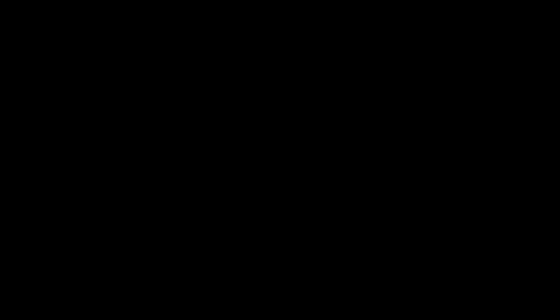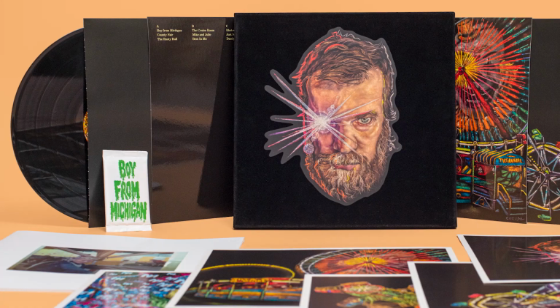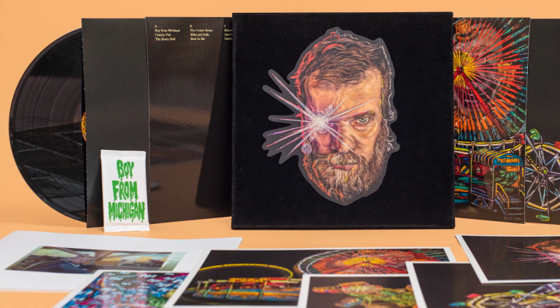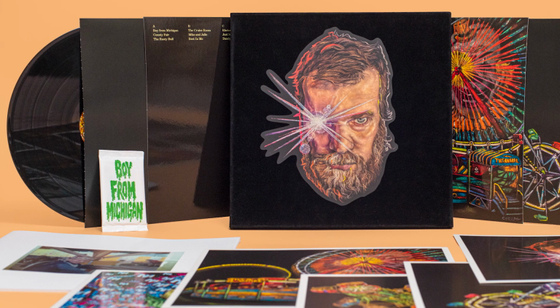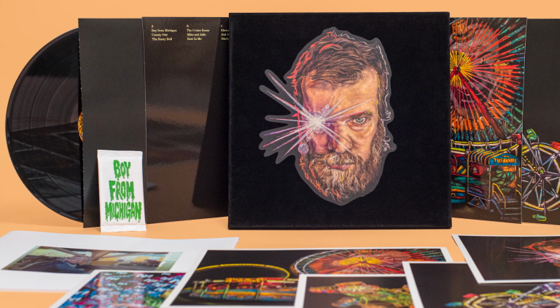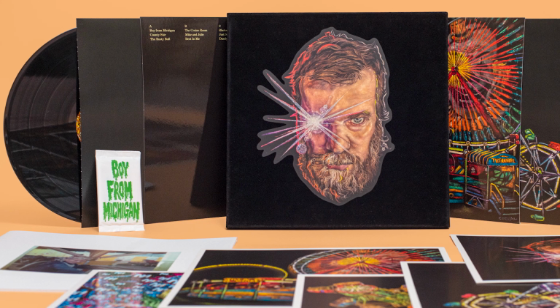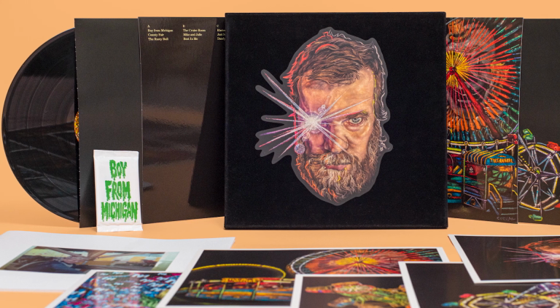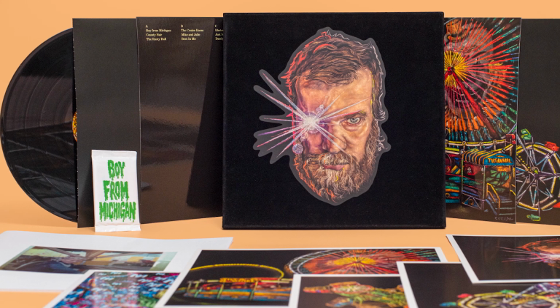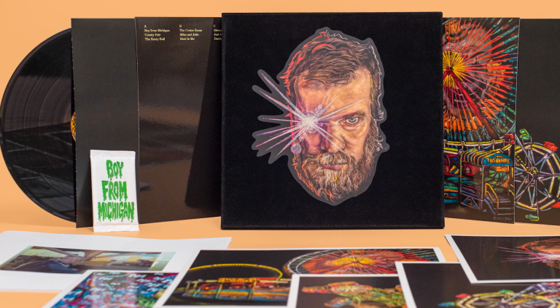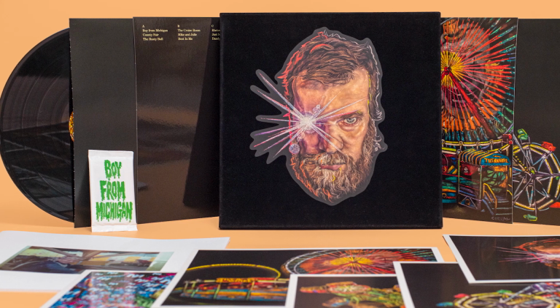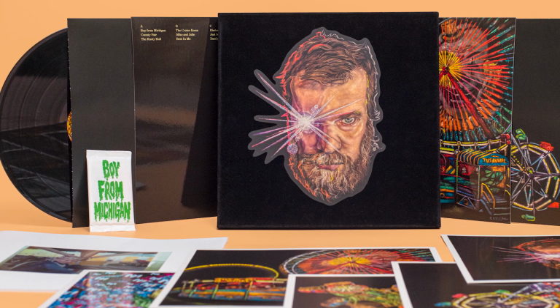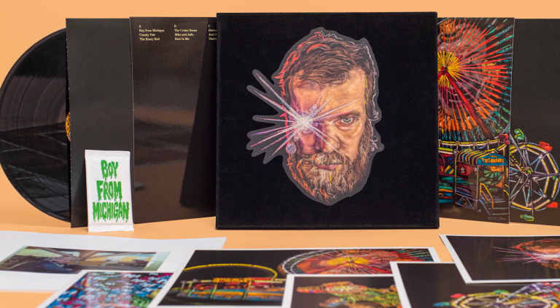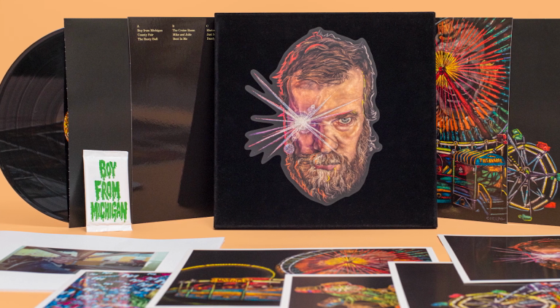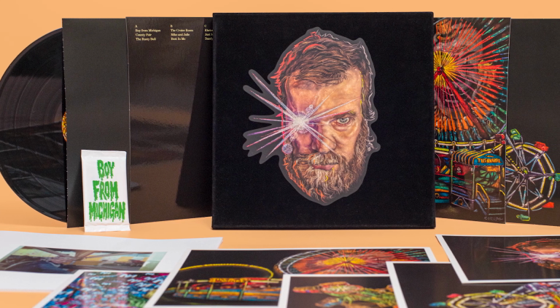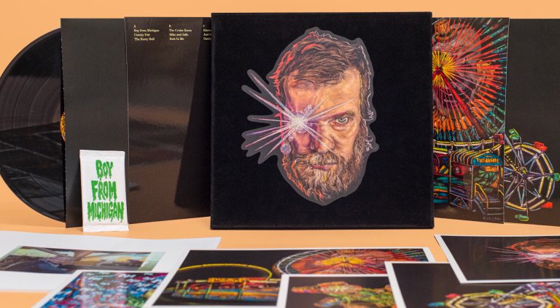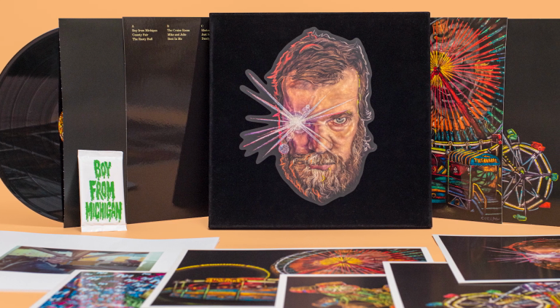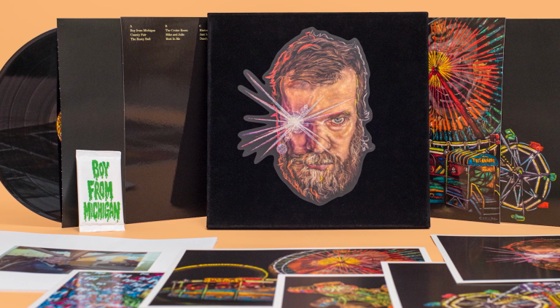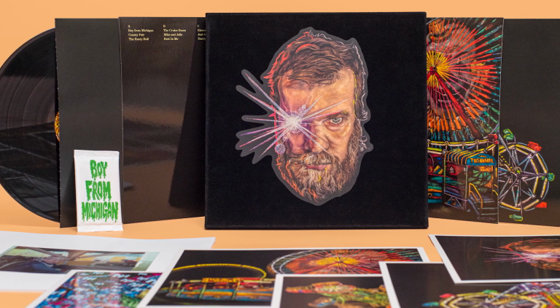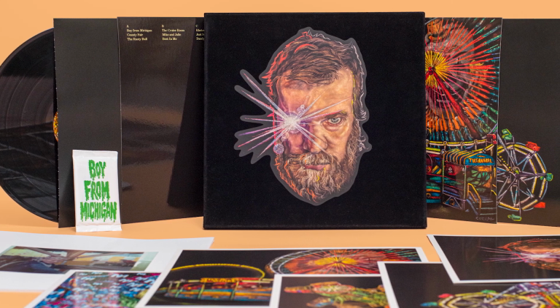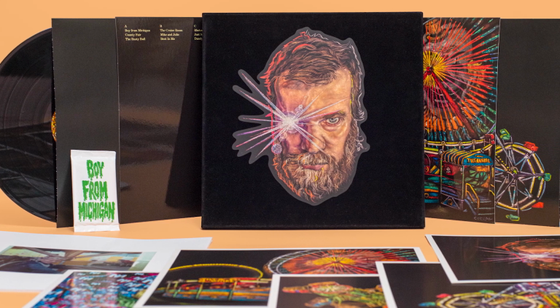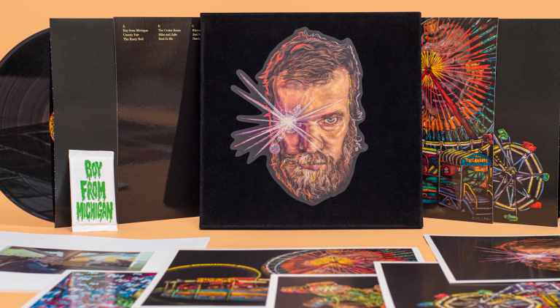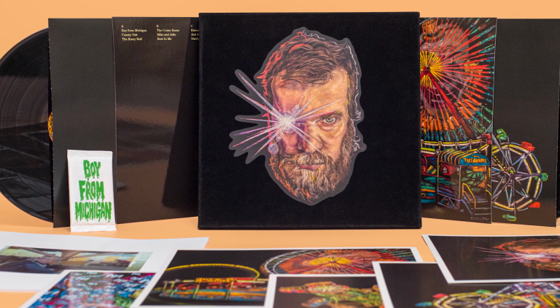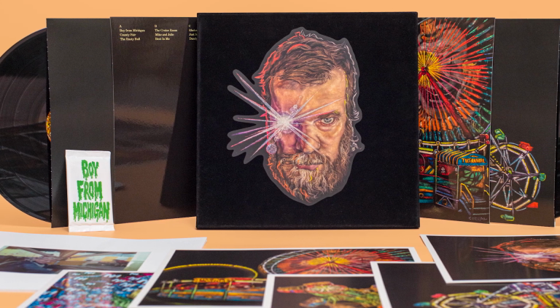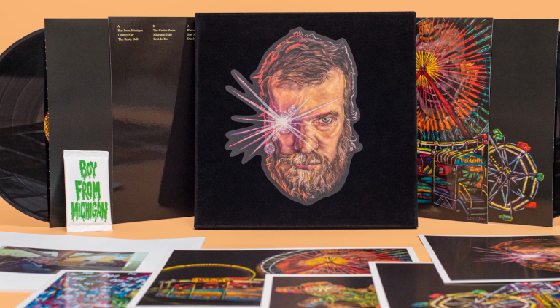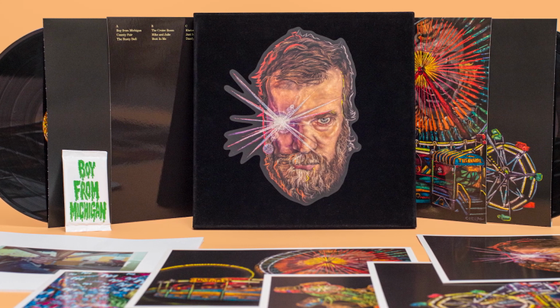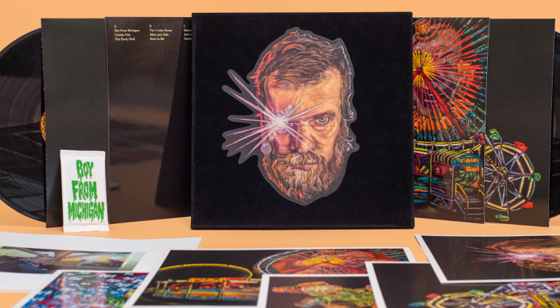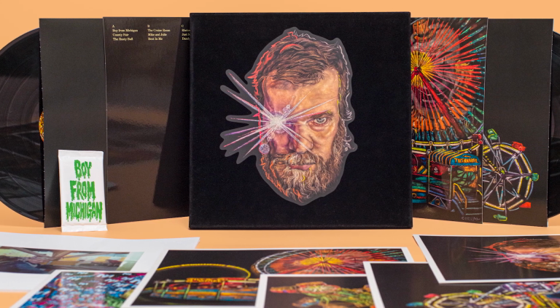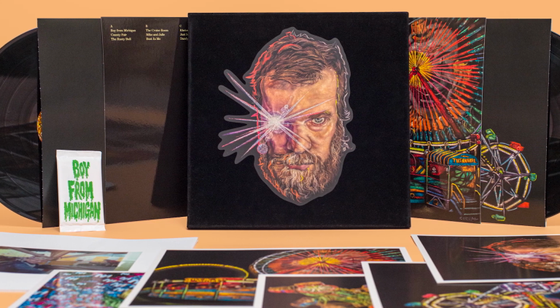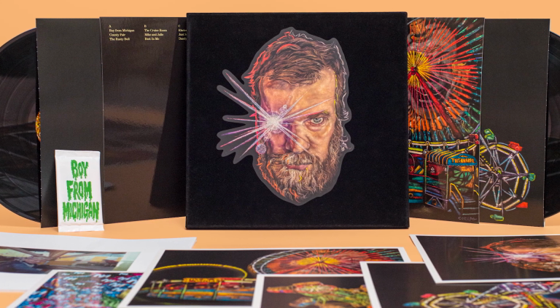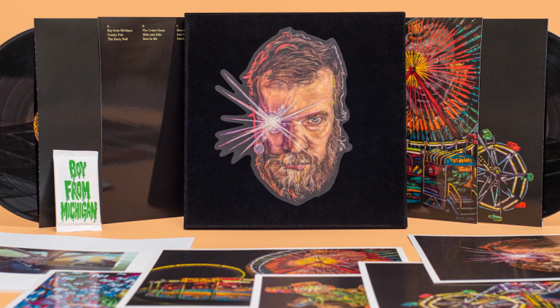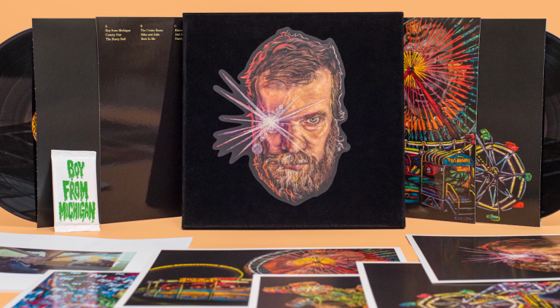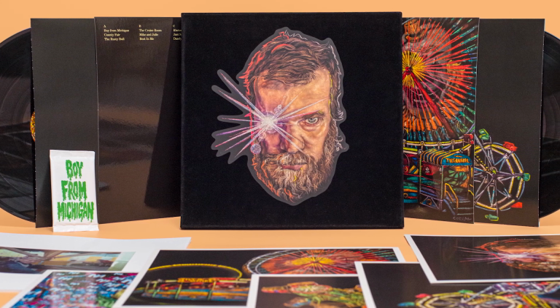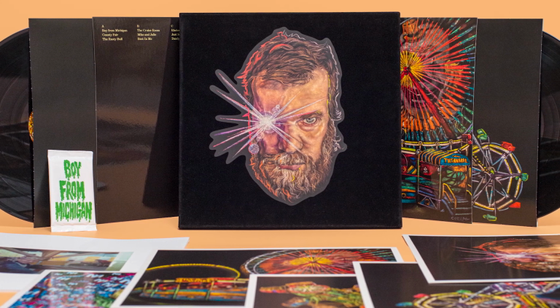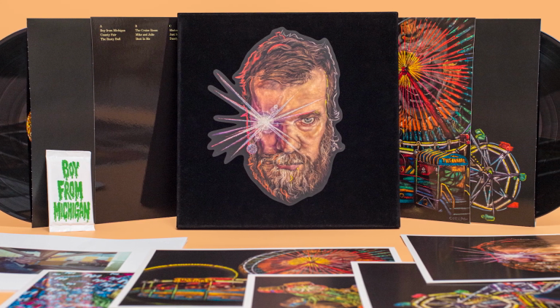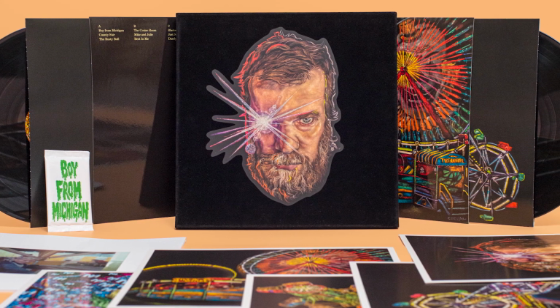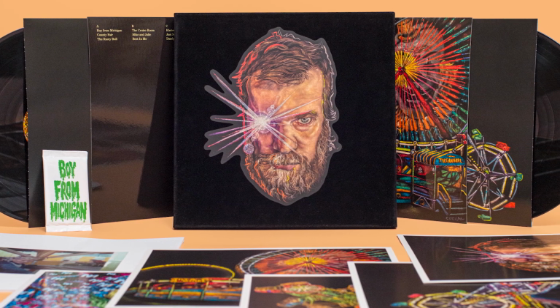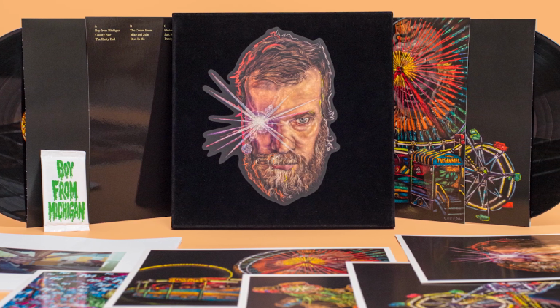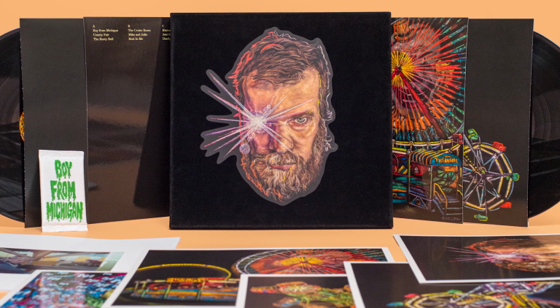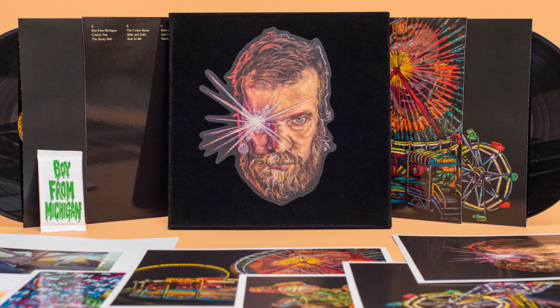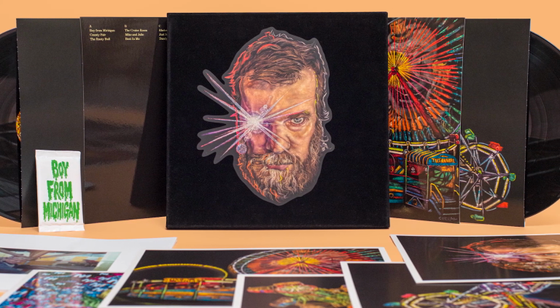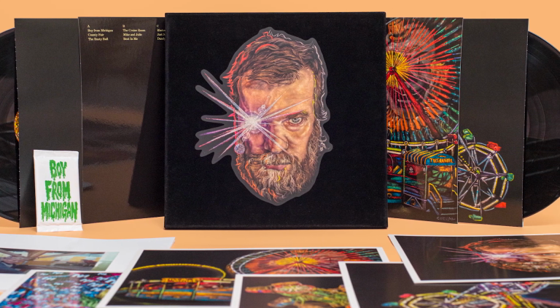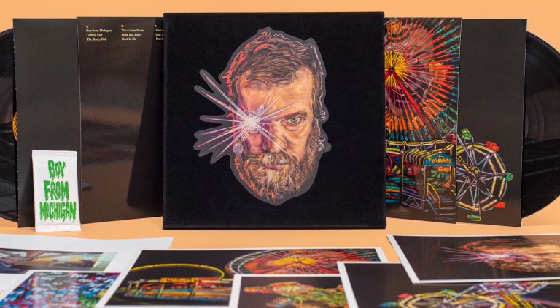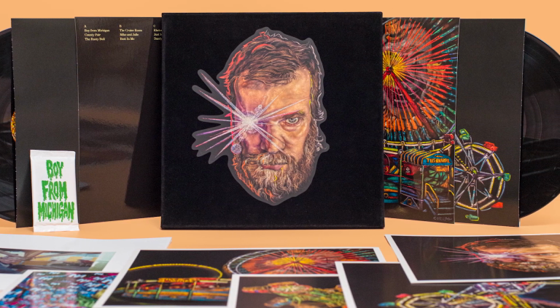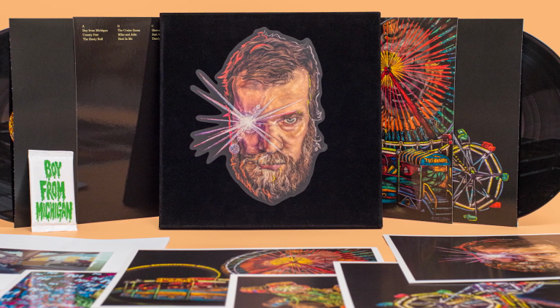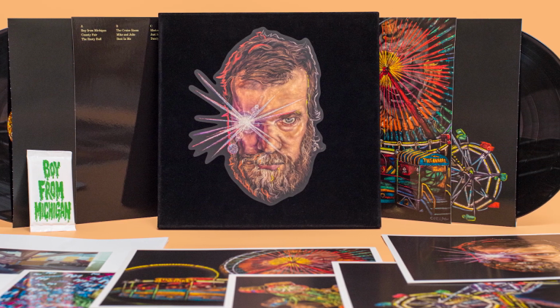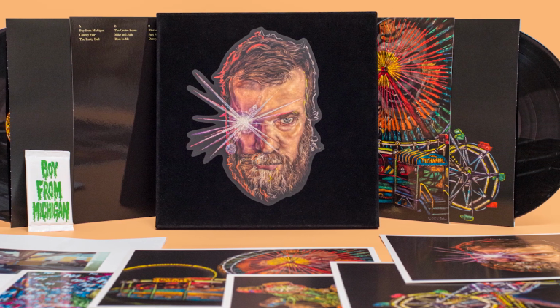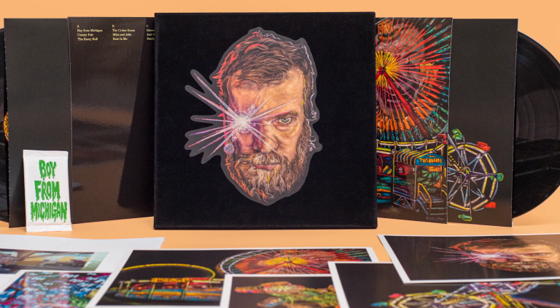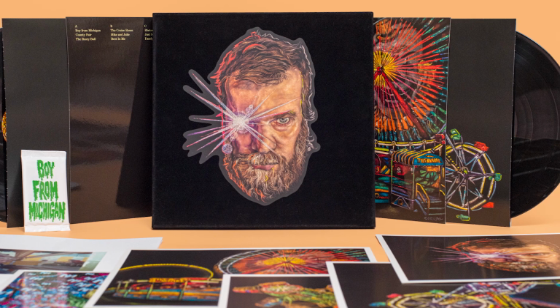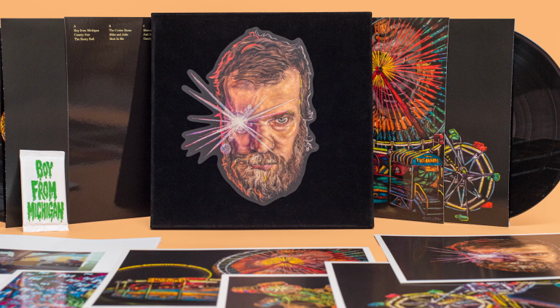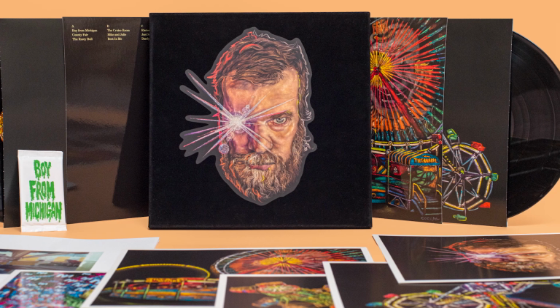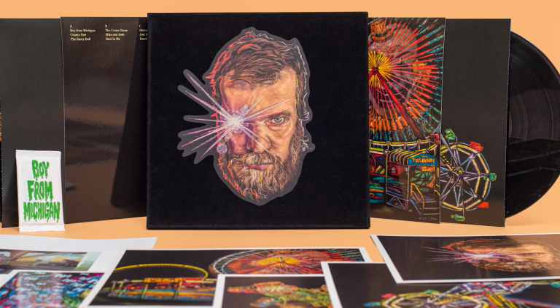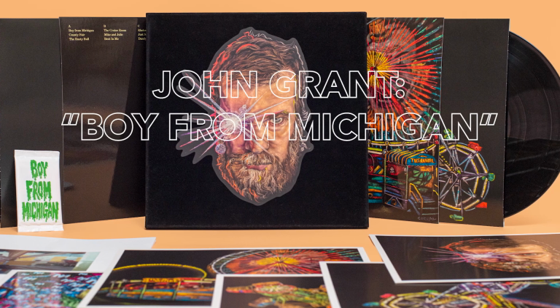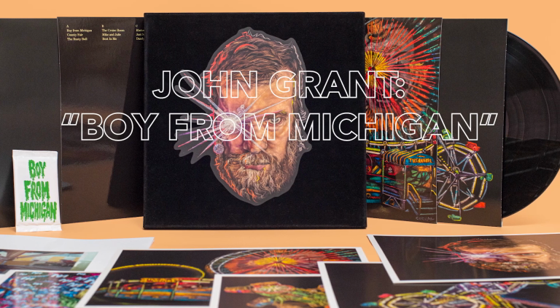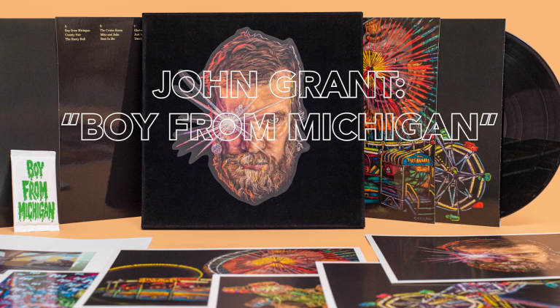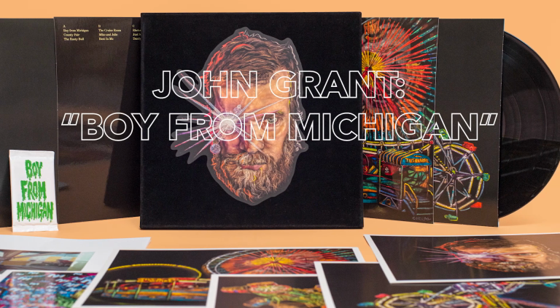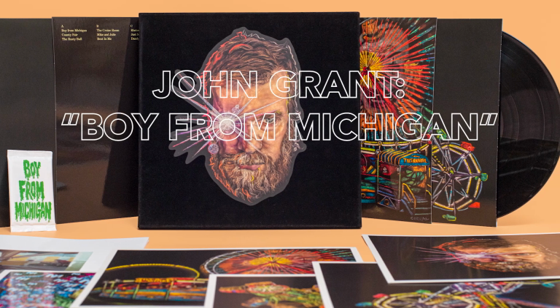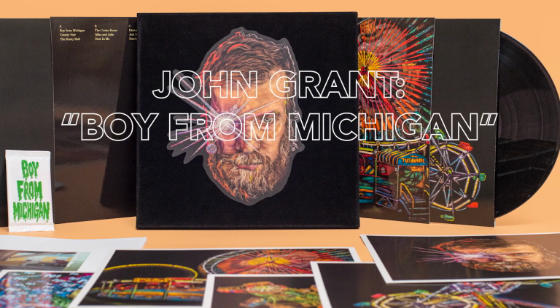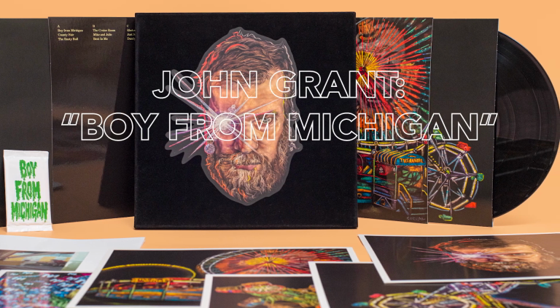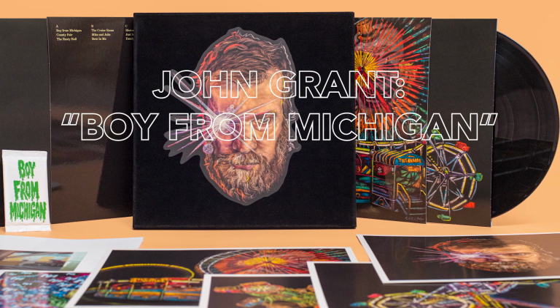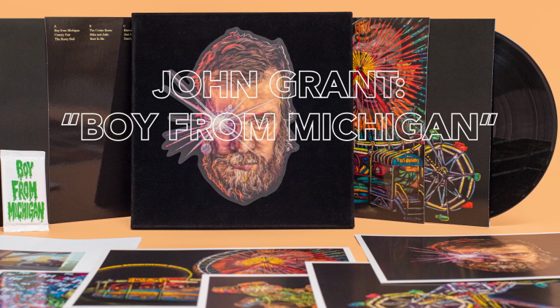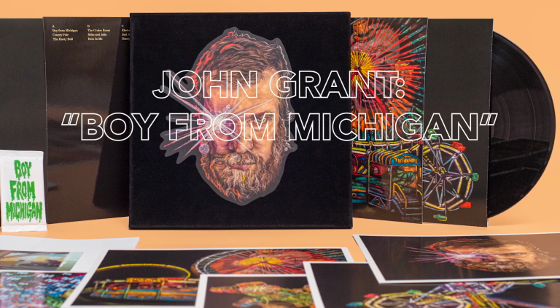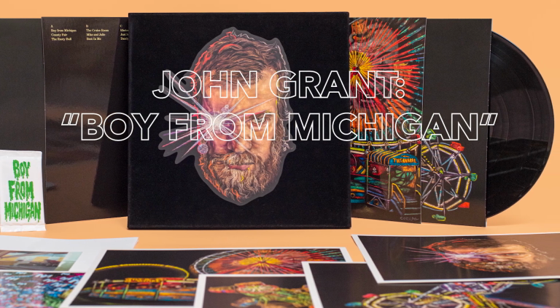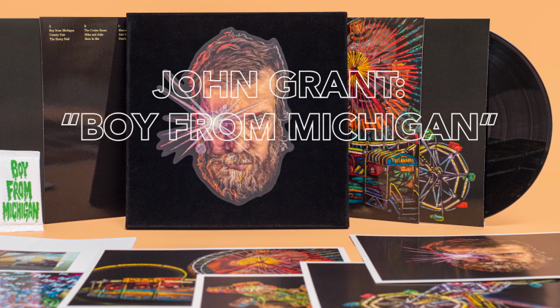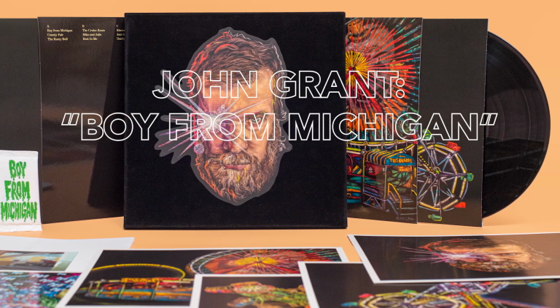Hello there, Tansy here, Creative Guru for Key Production, and today we will go through the super deluxe edition of John Grant's Boy from Michigan.